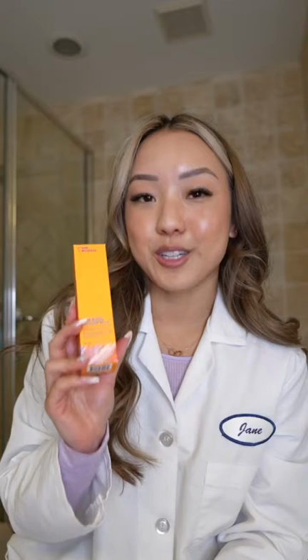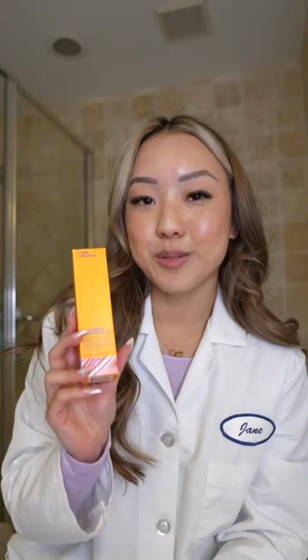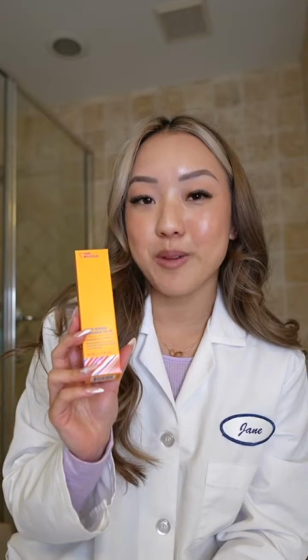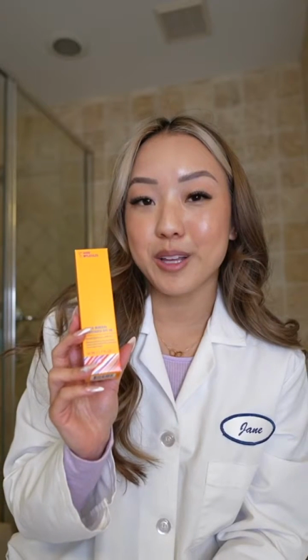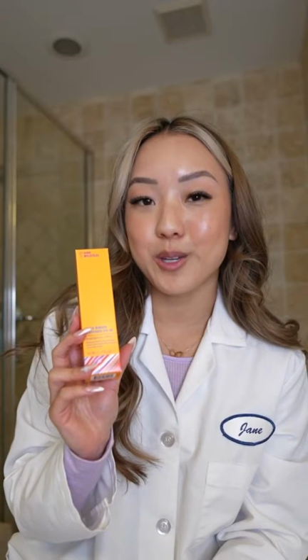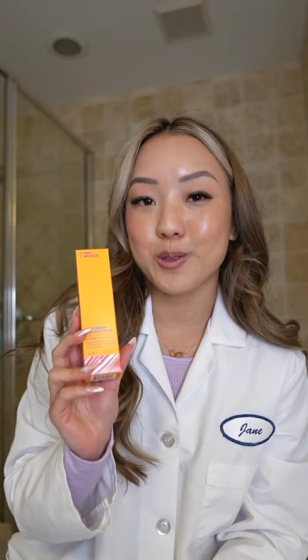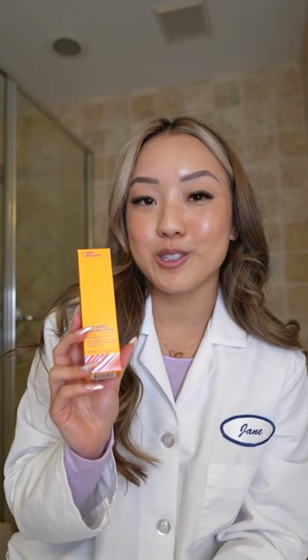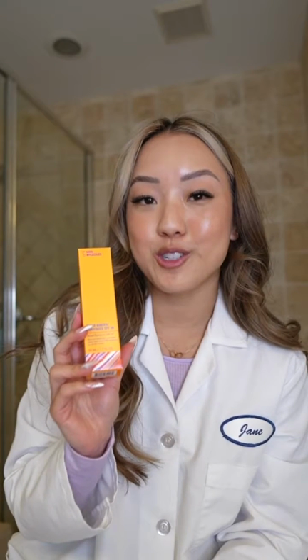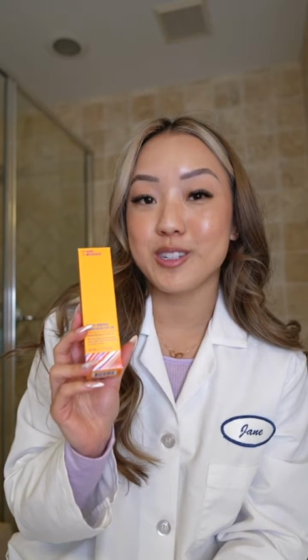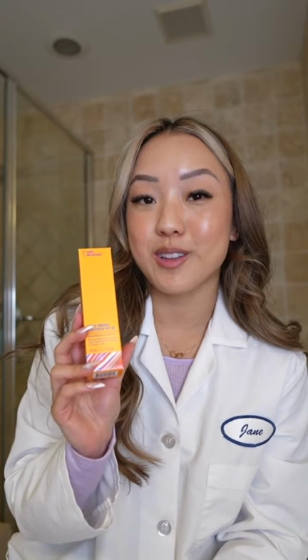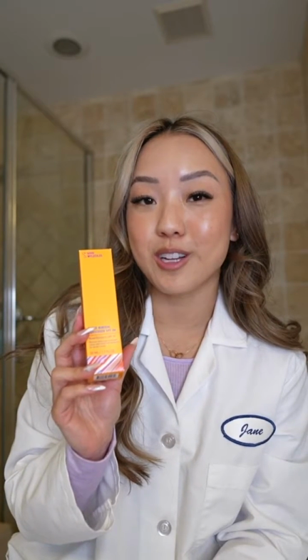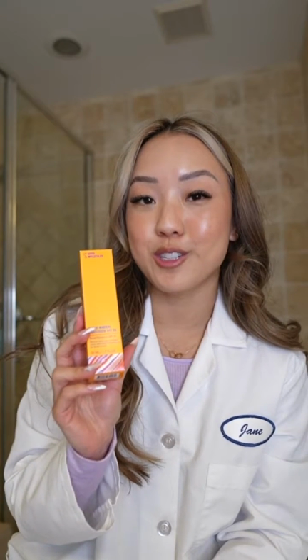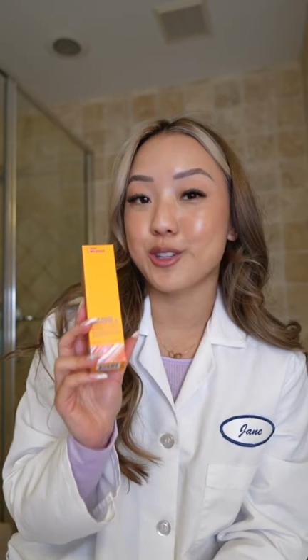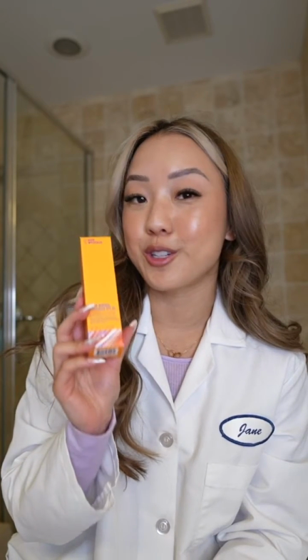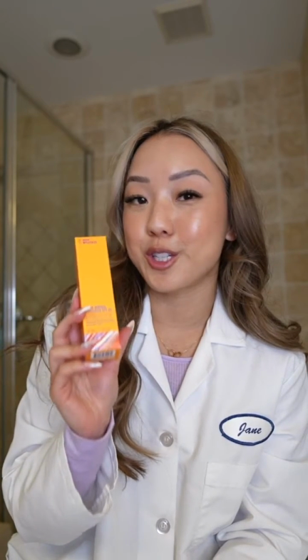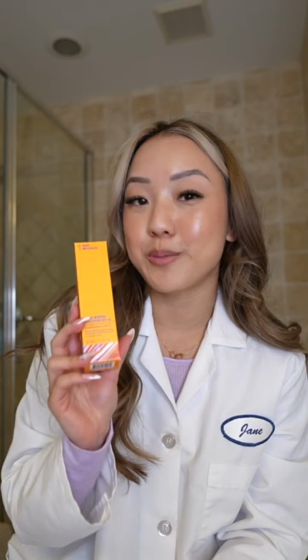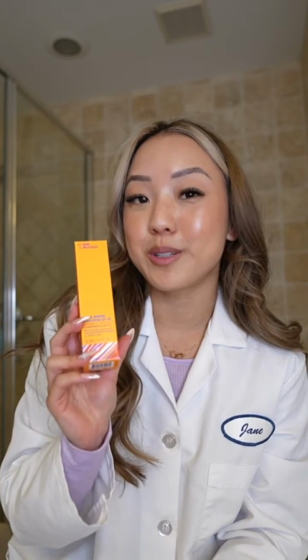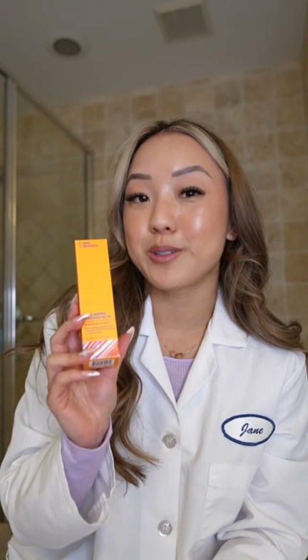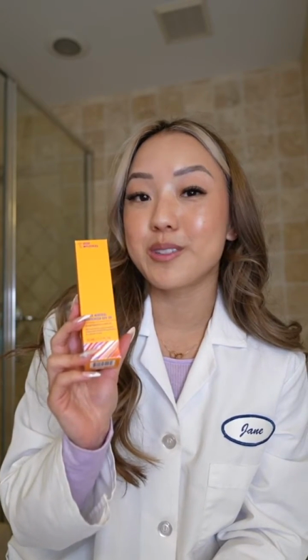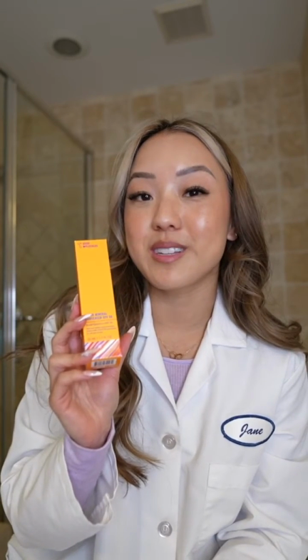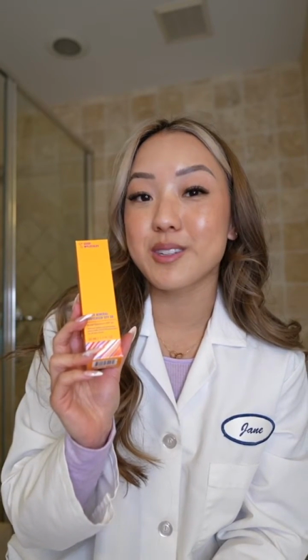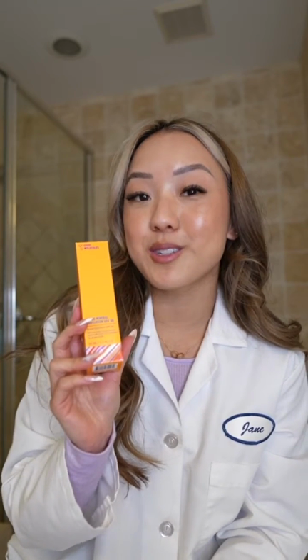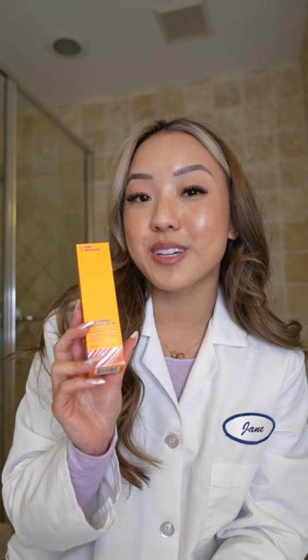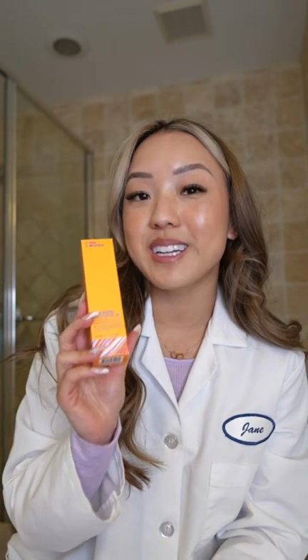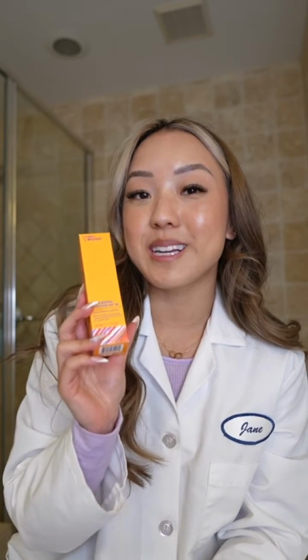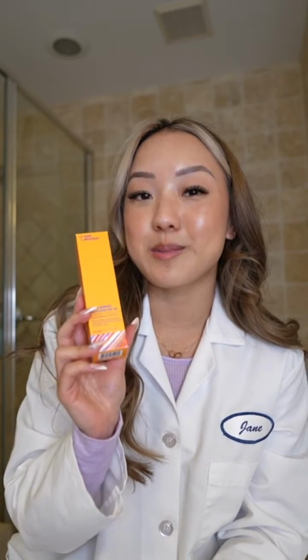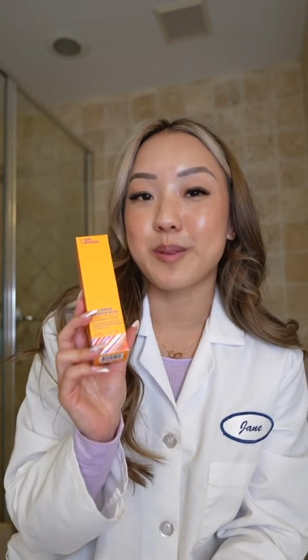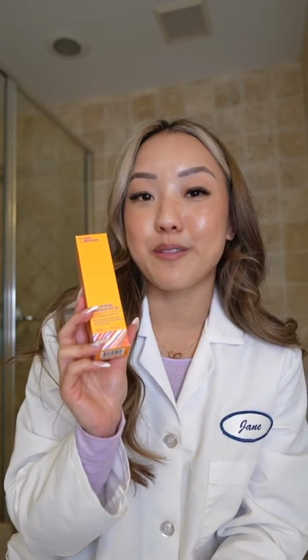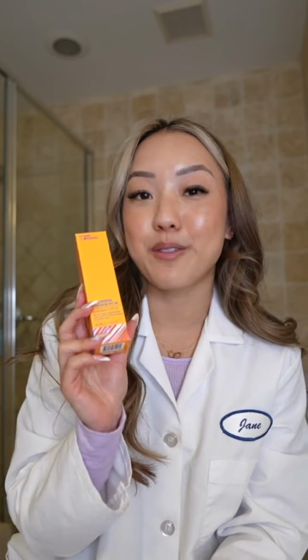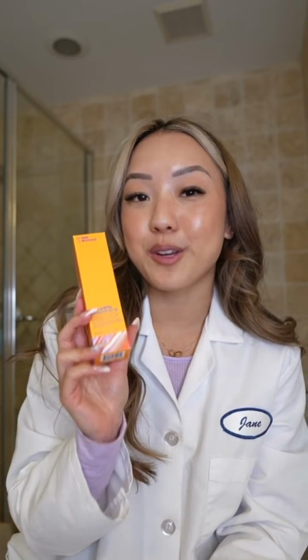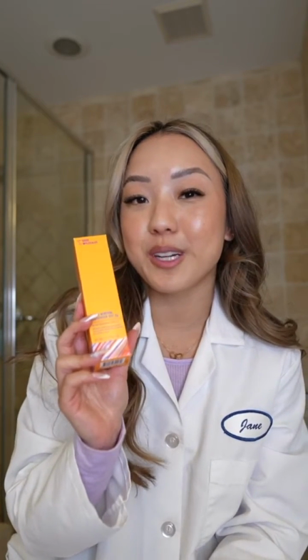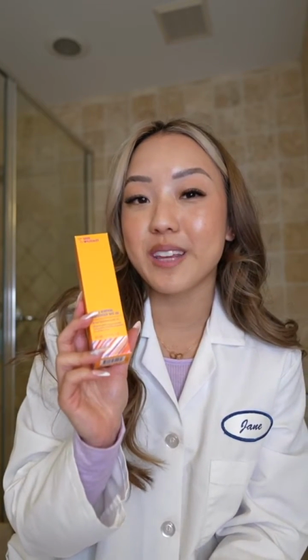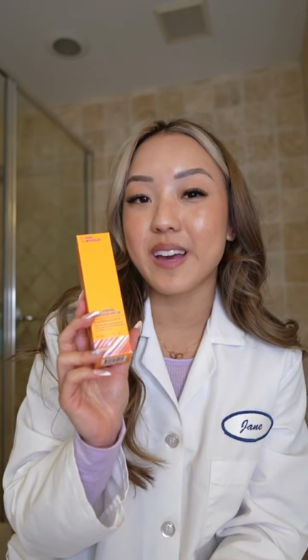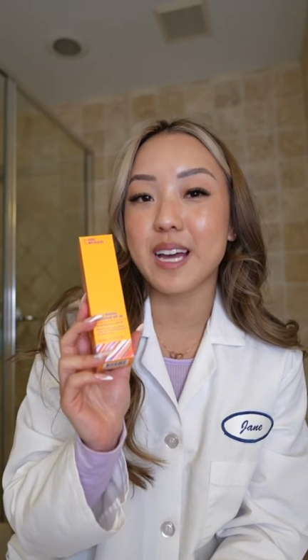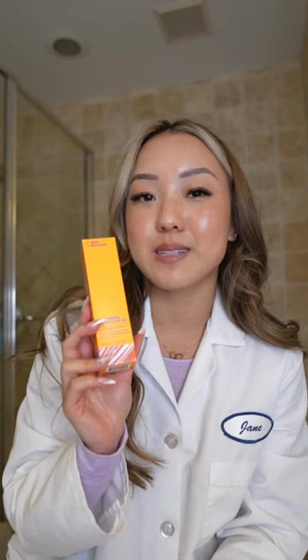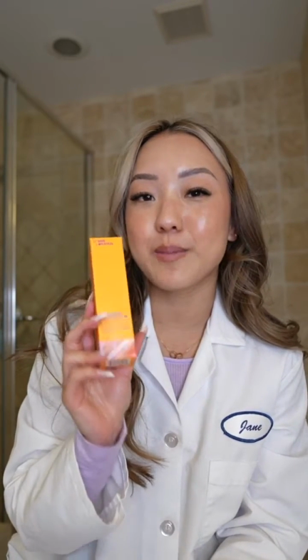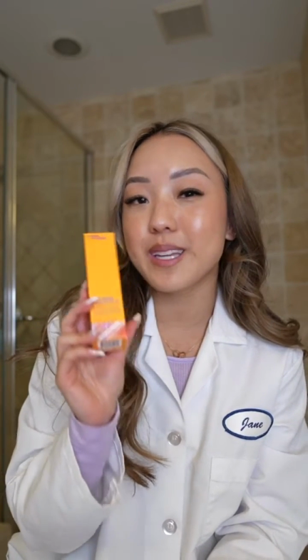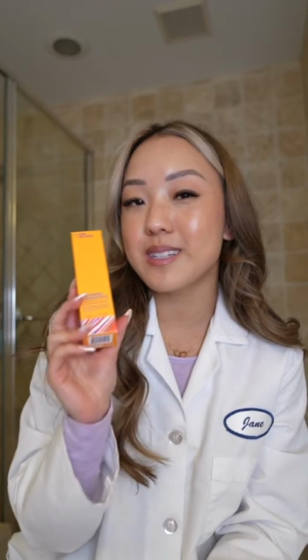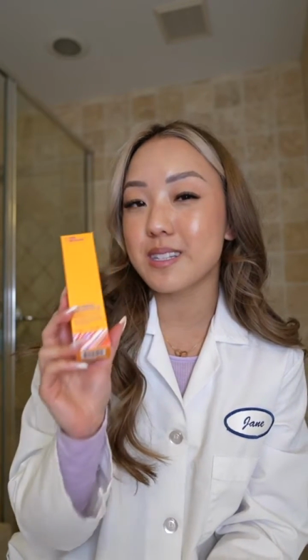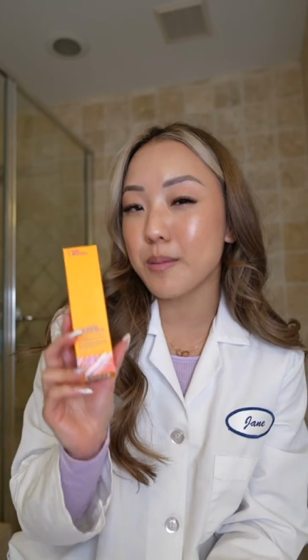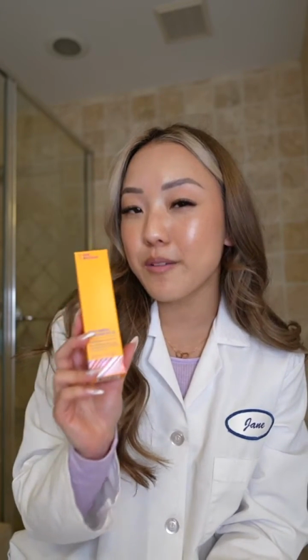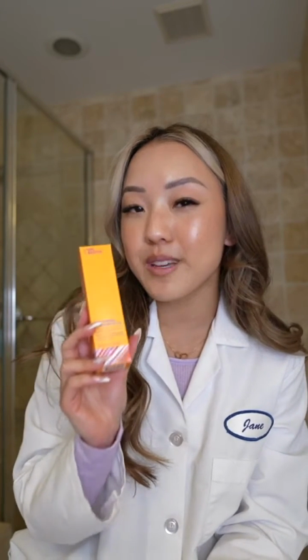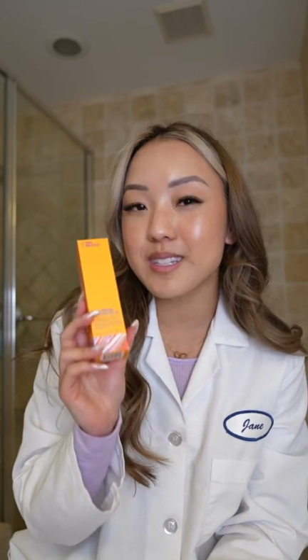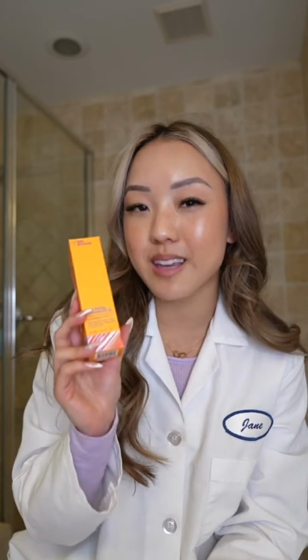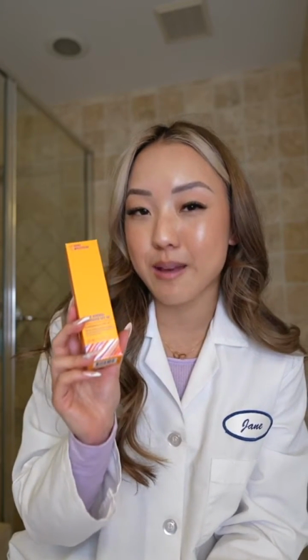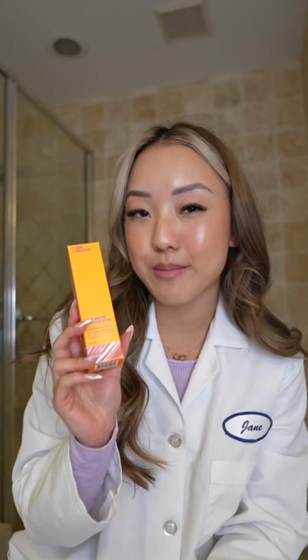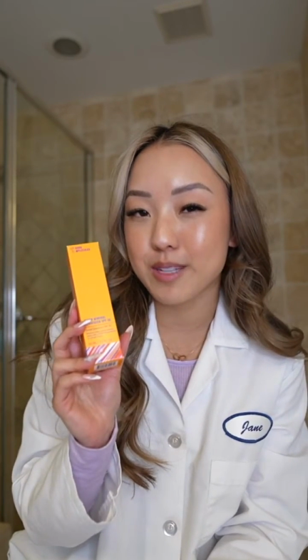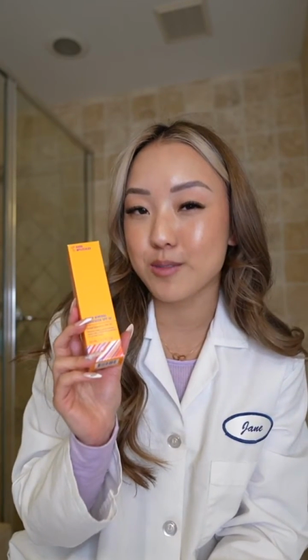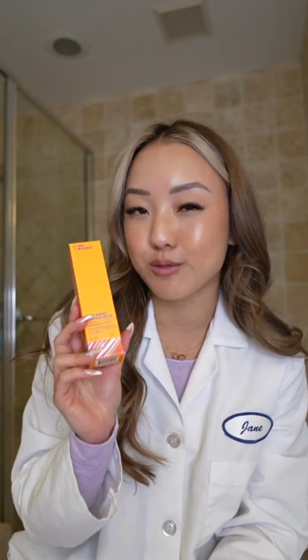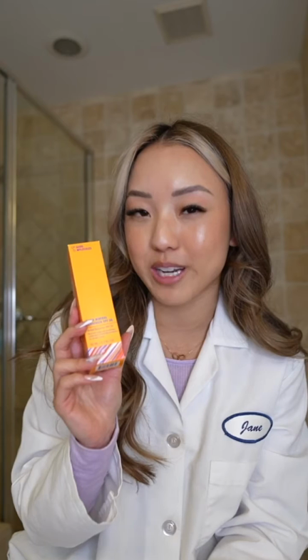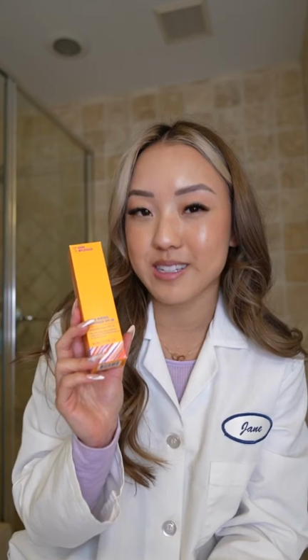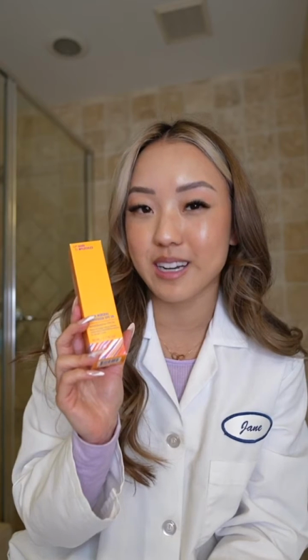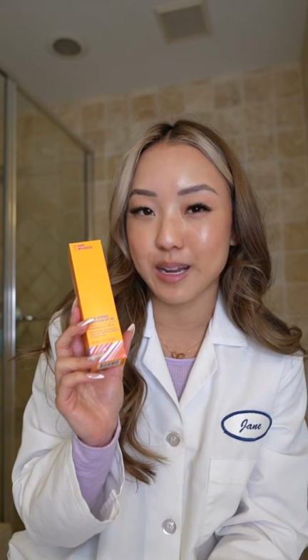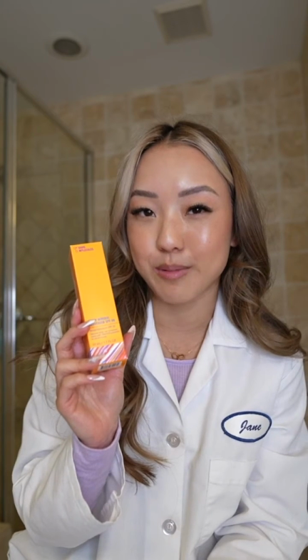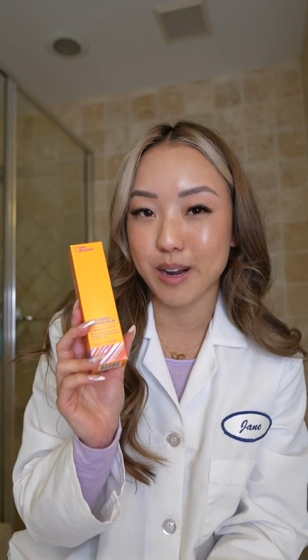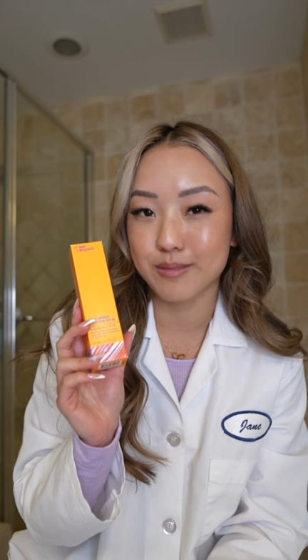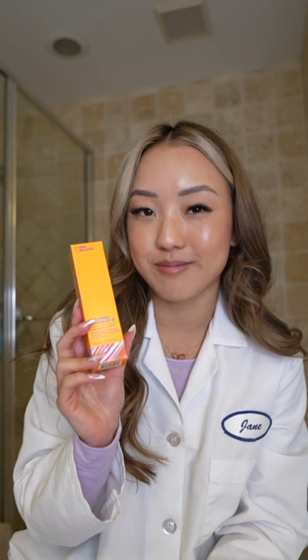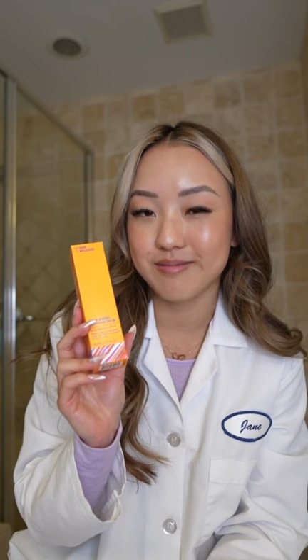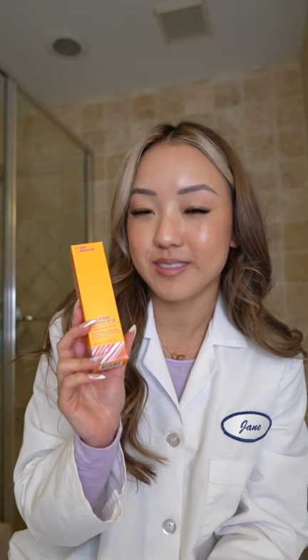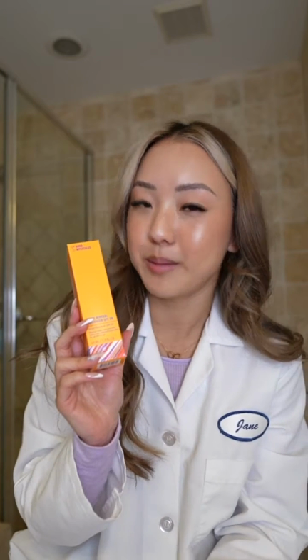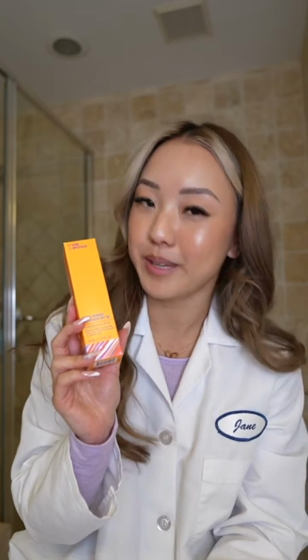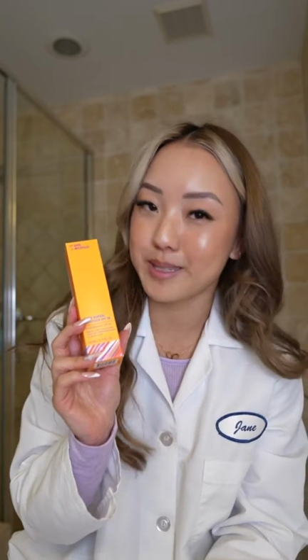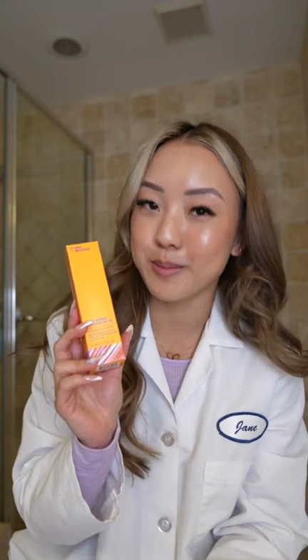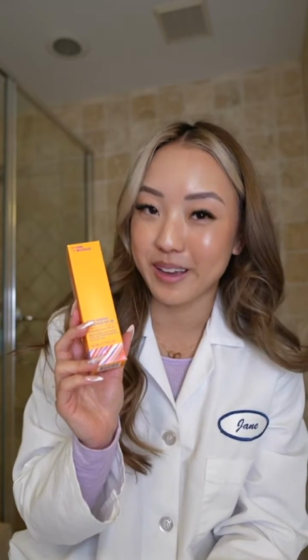Good Molecules just launched their sheer mineral sunscreen, SPF 30, that has made some of us chemists raise an eyebrow. Let me explain.